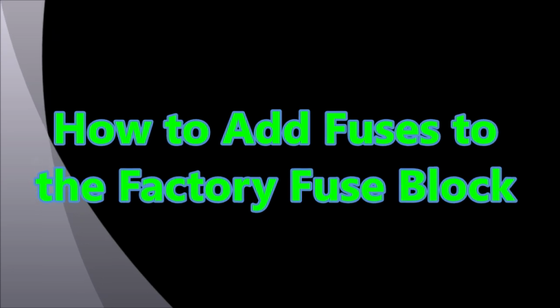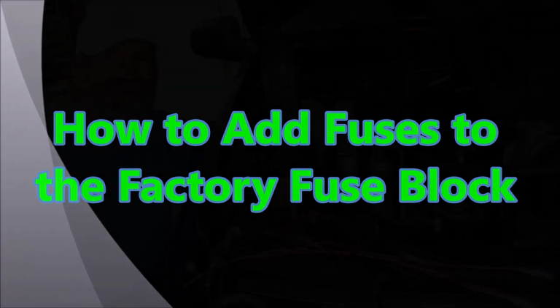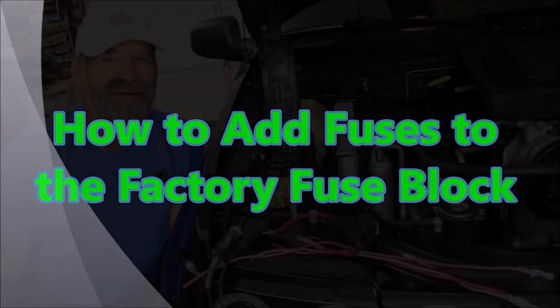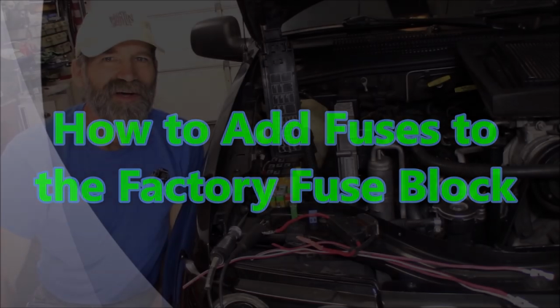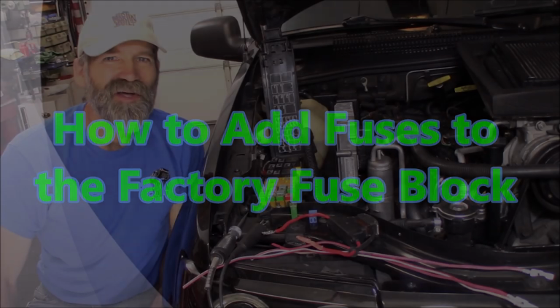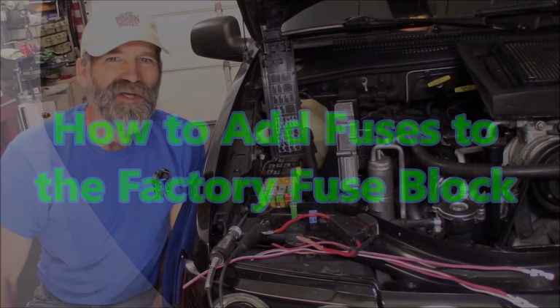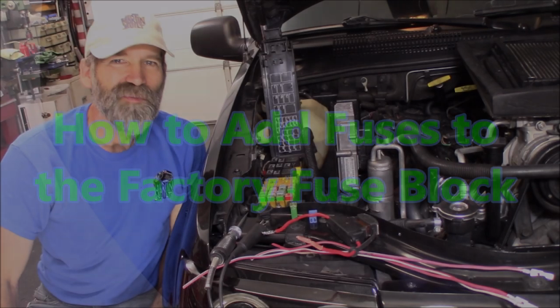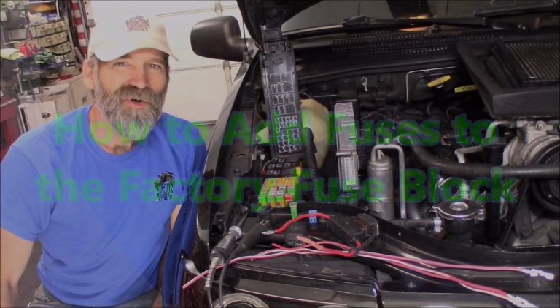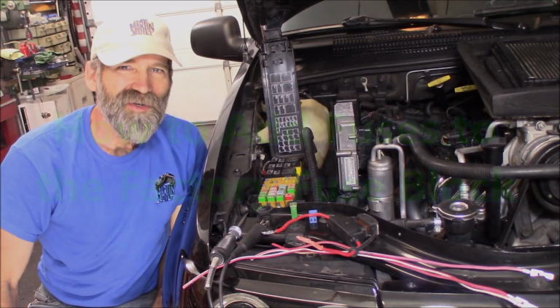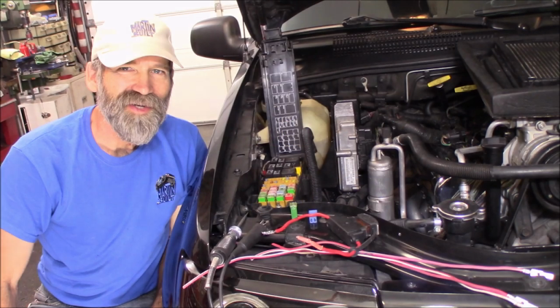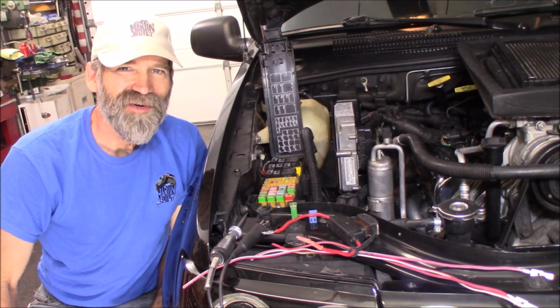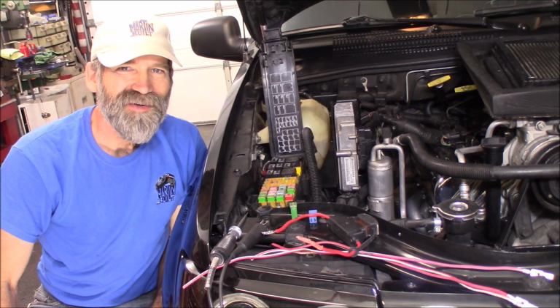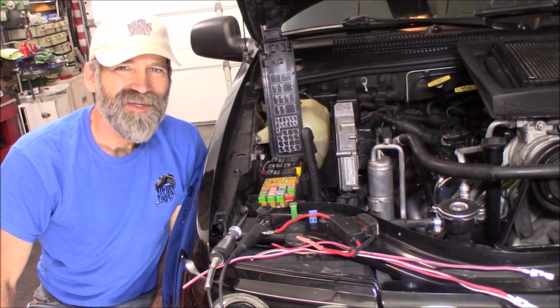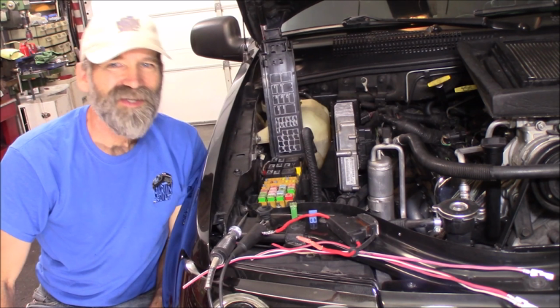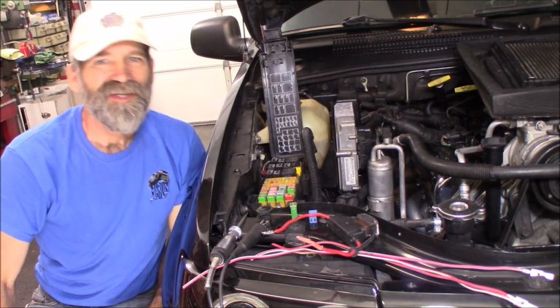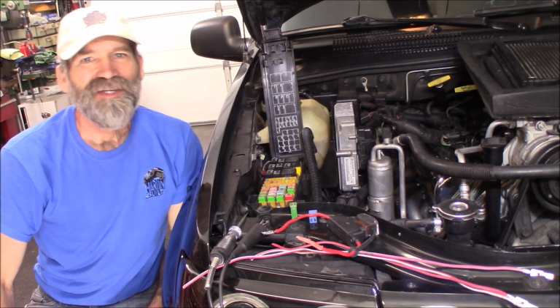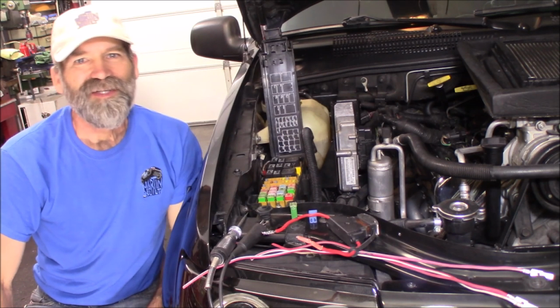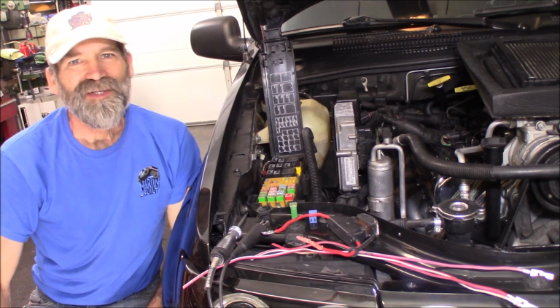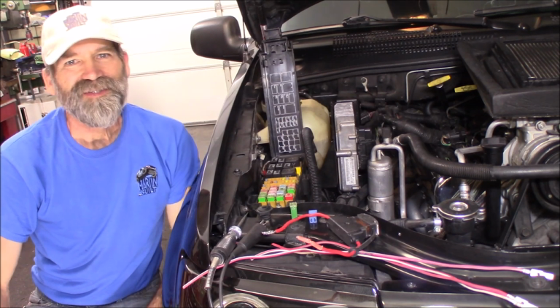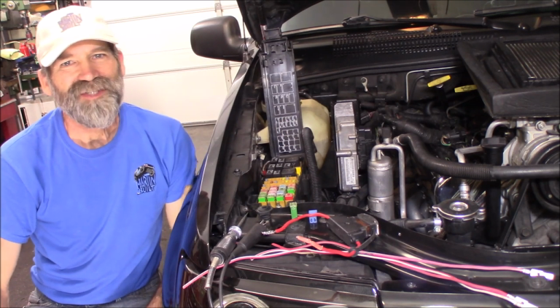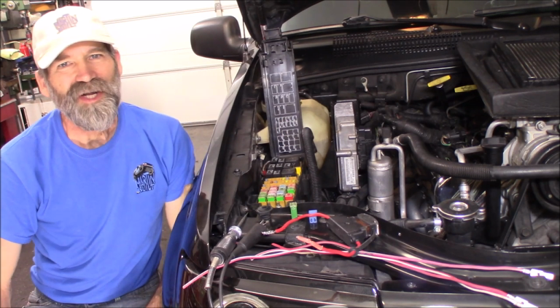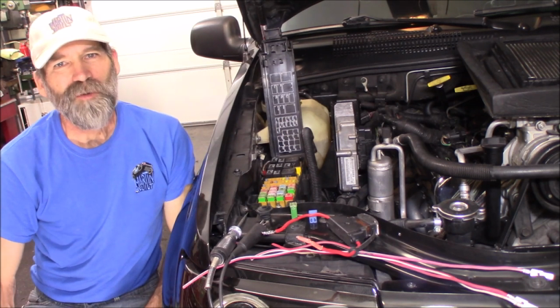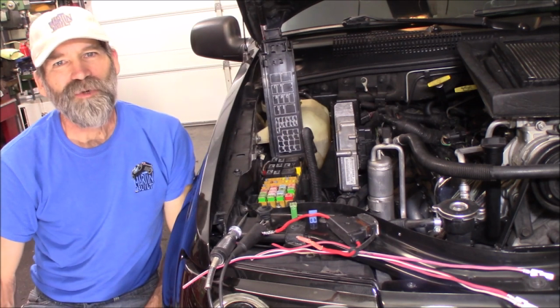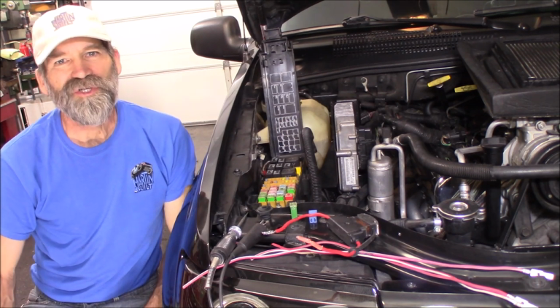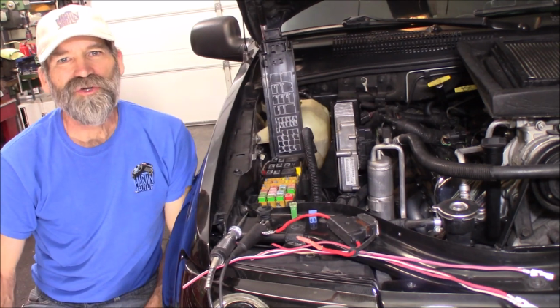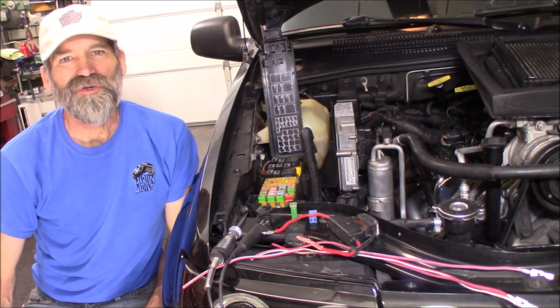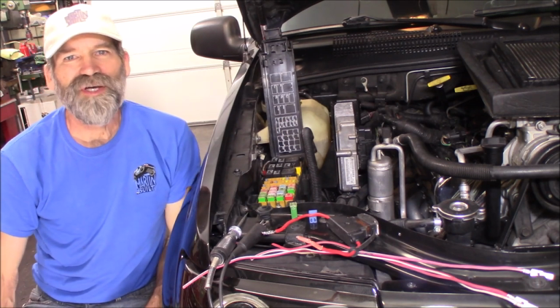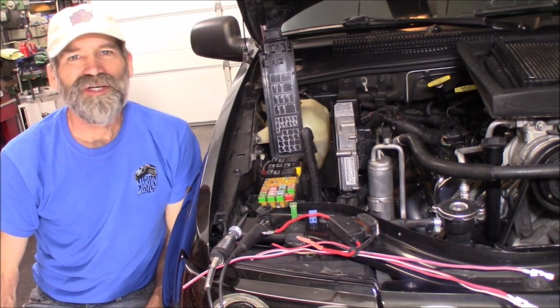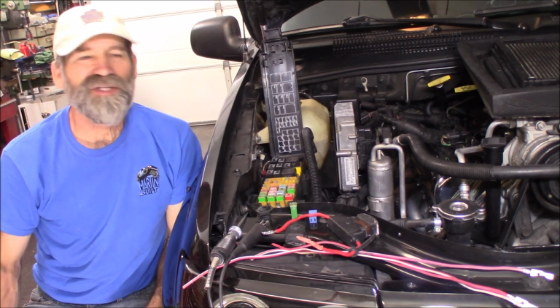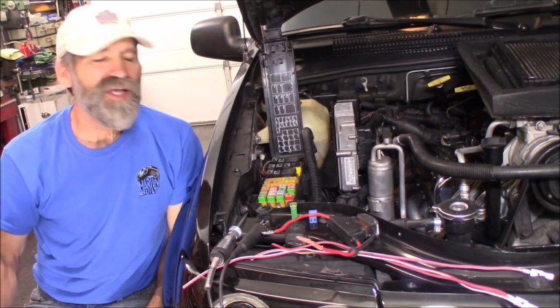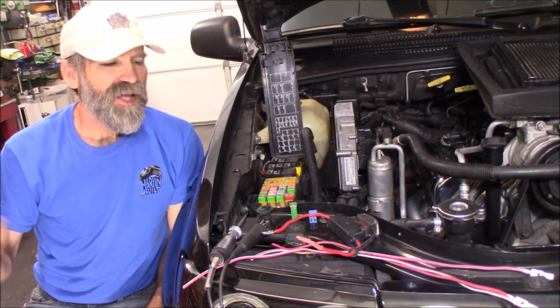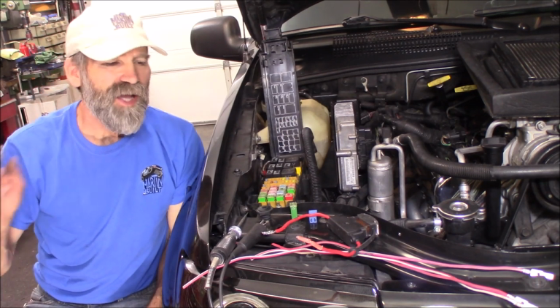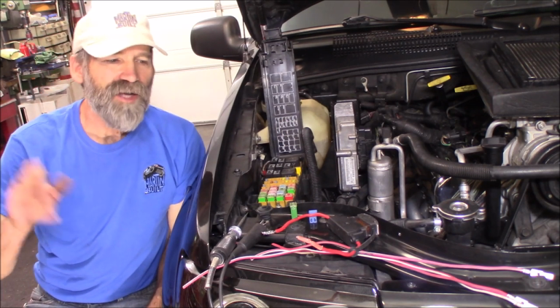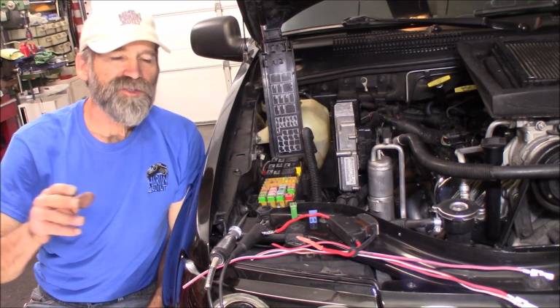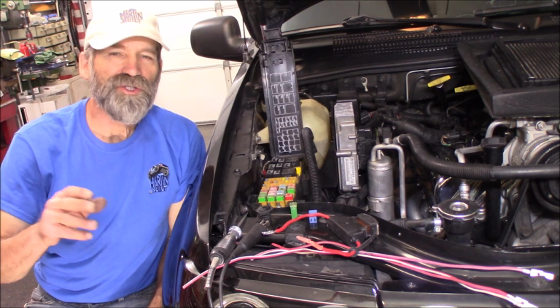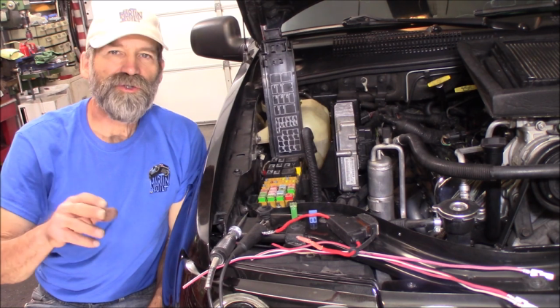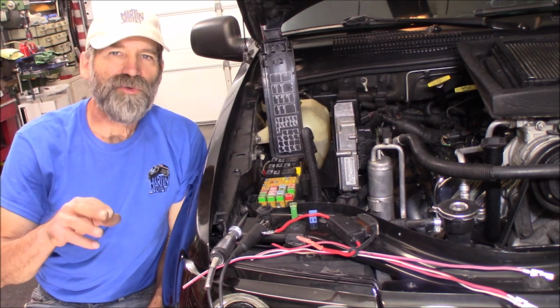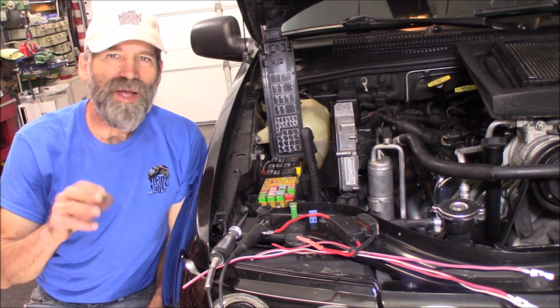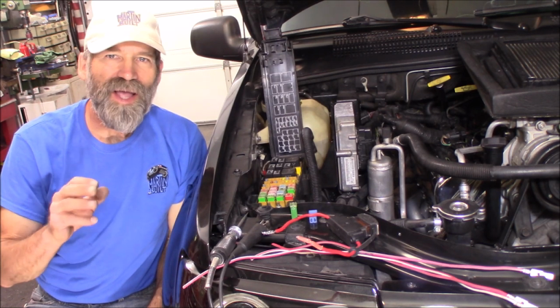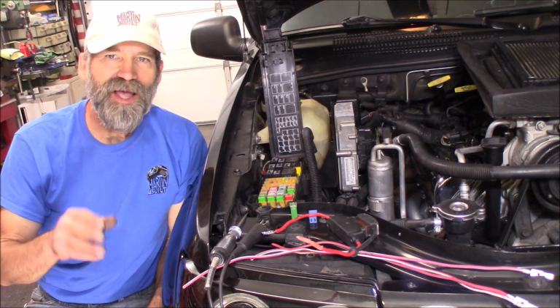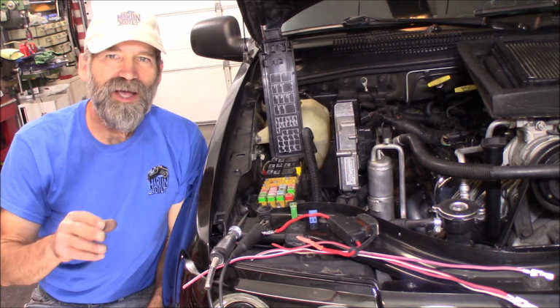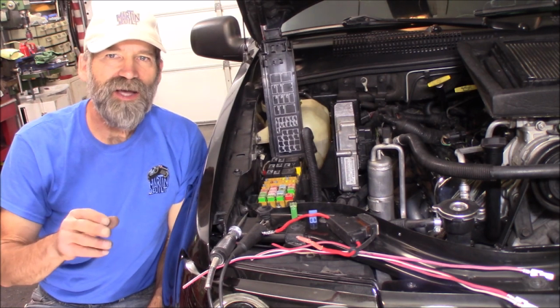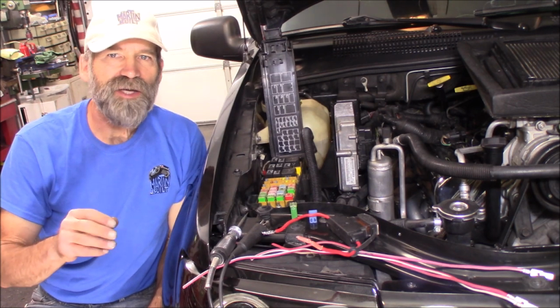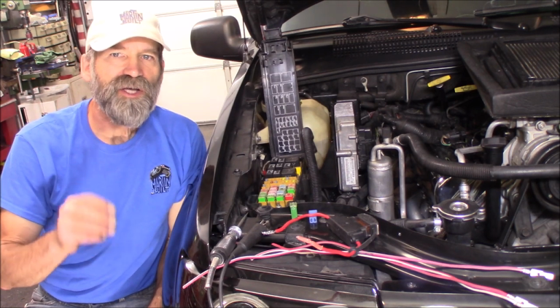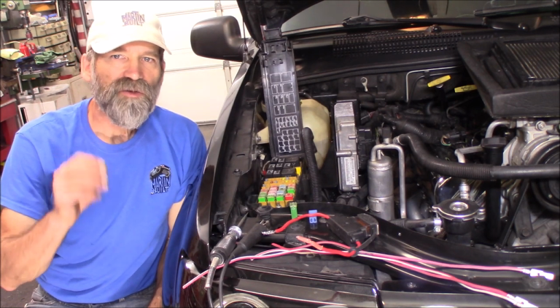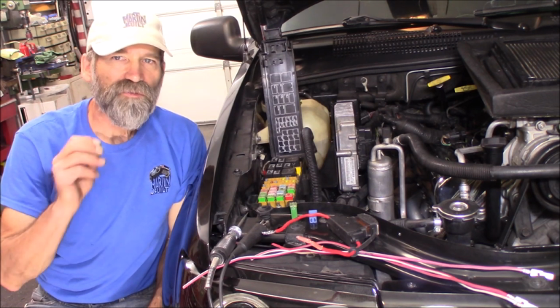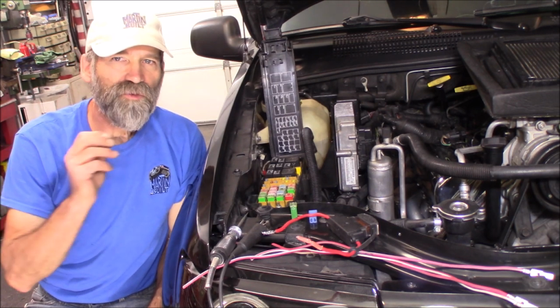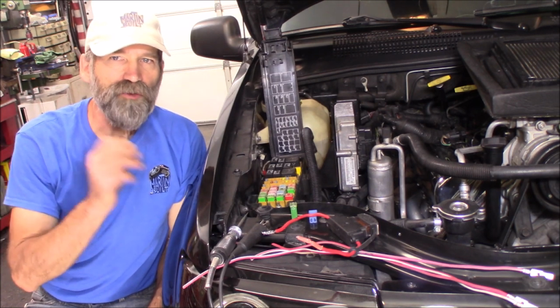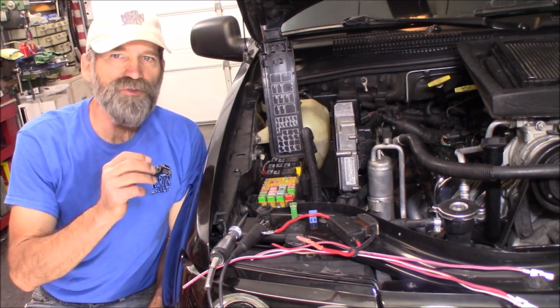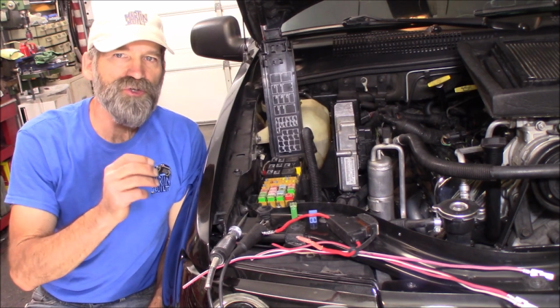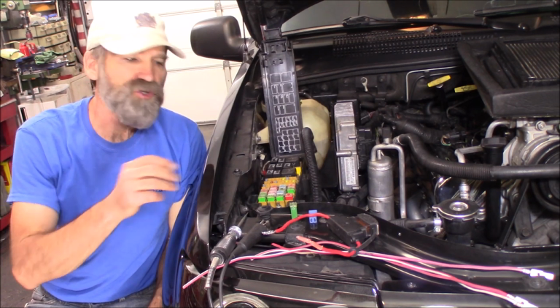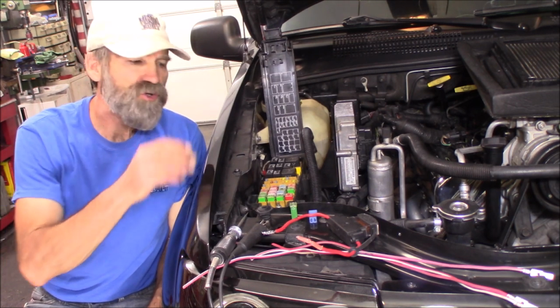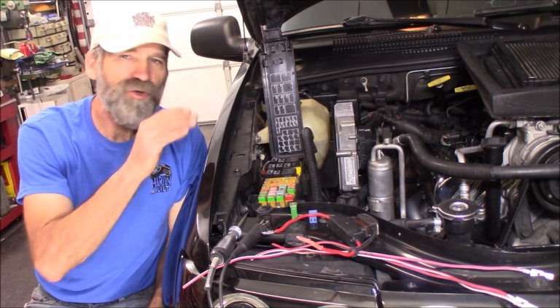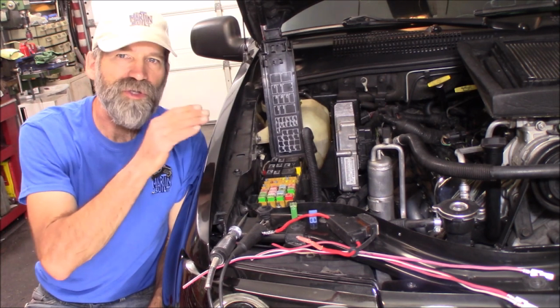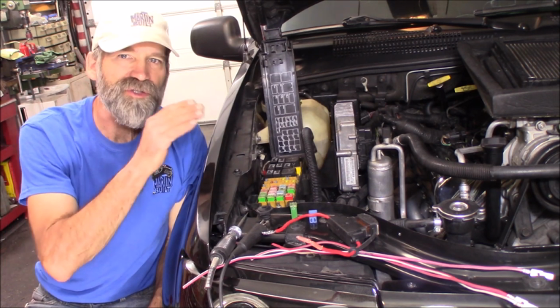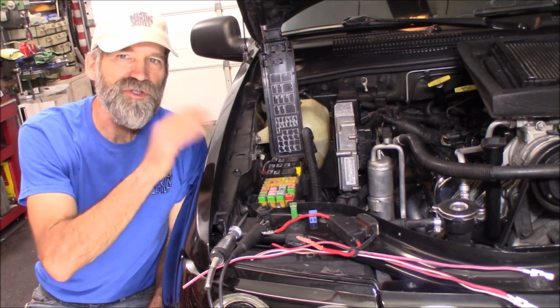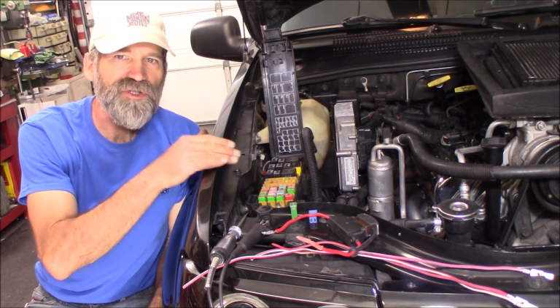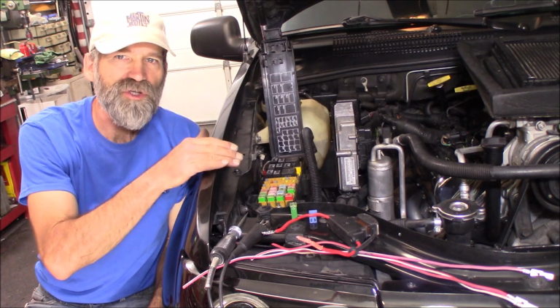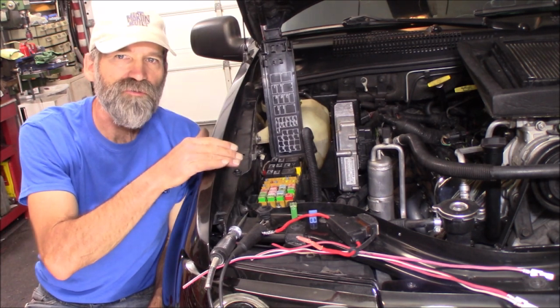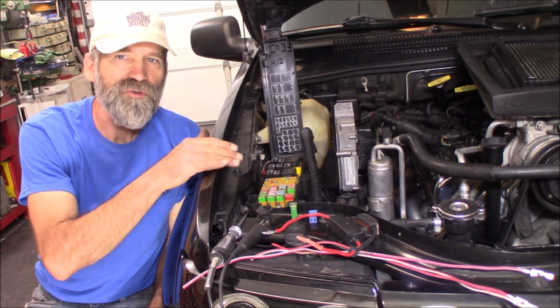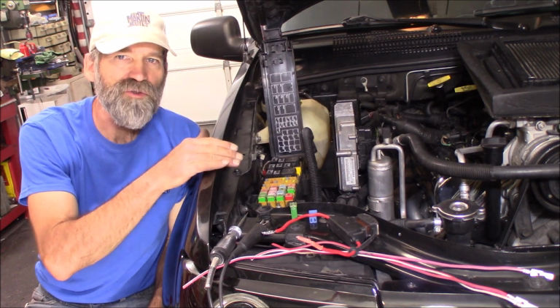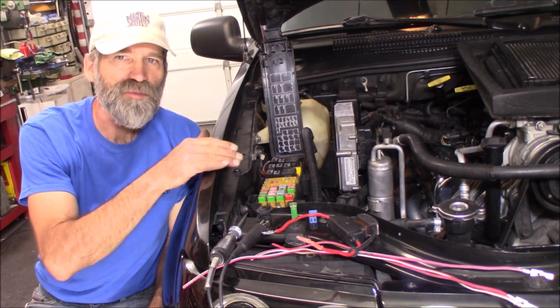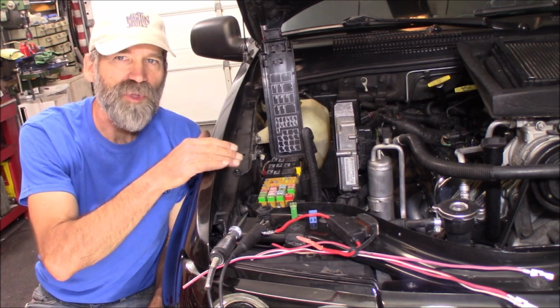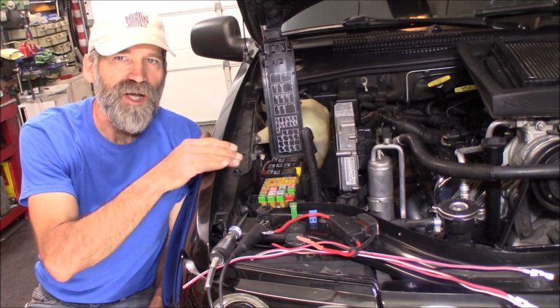Hi, Martin here. Today I want to show you guys how to add fuses to your existing fuse block.